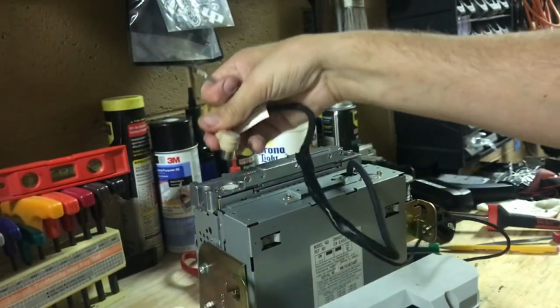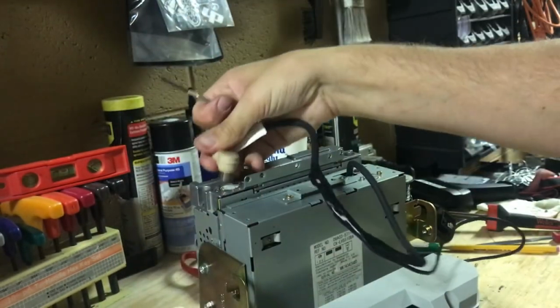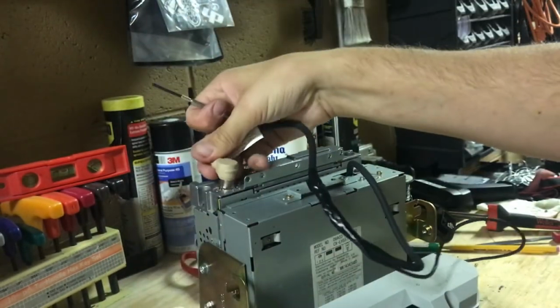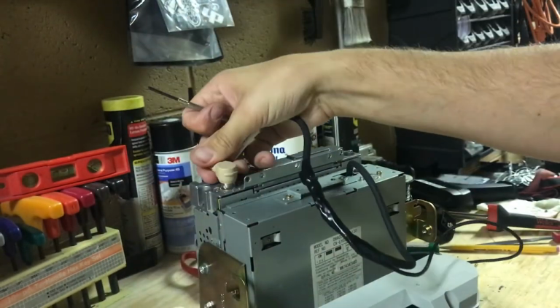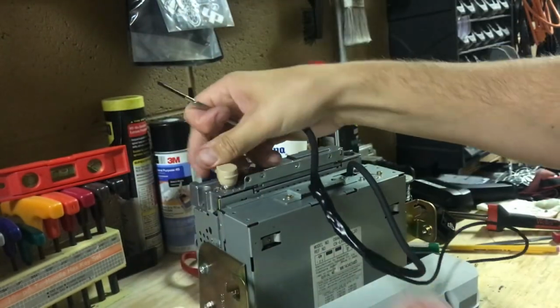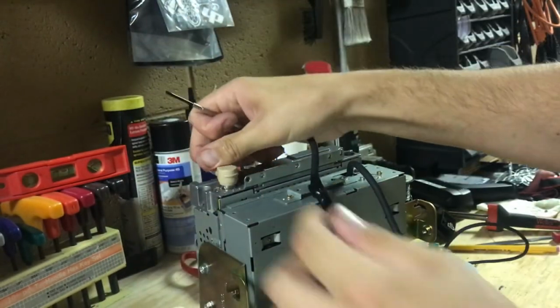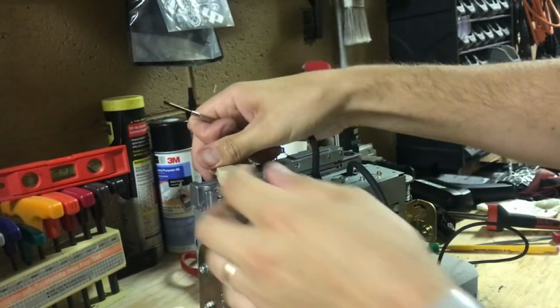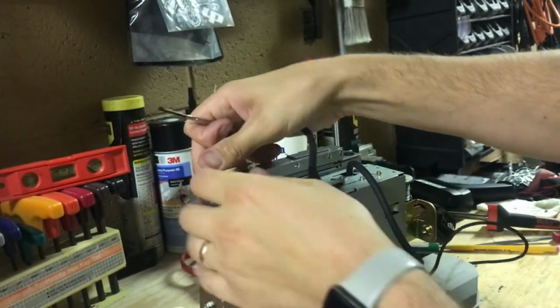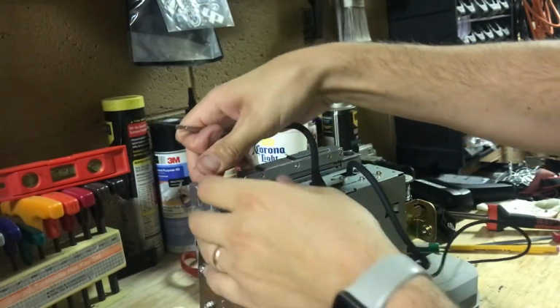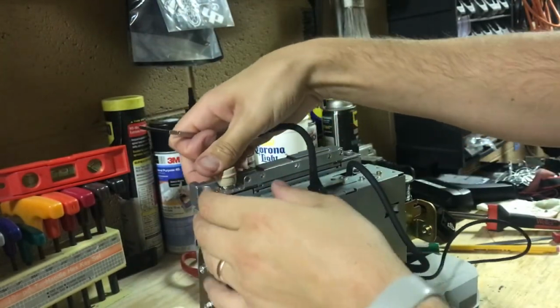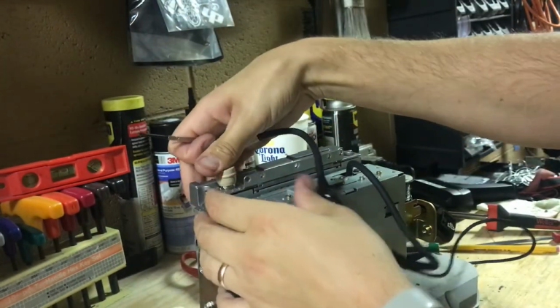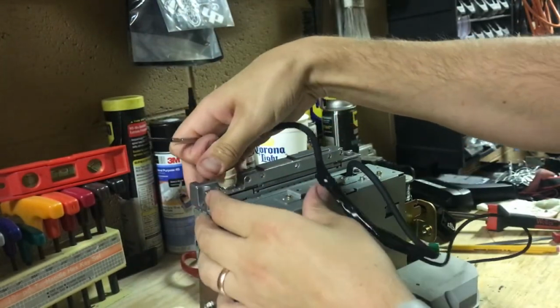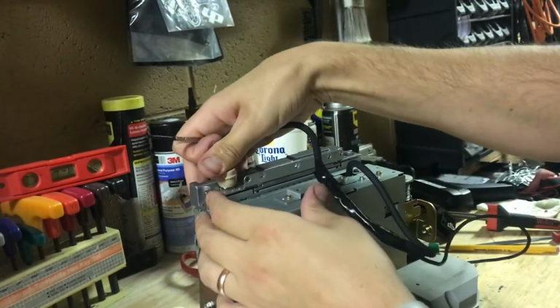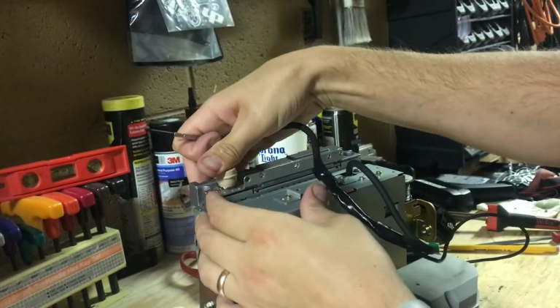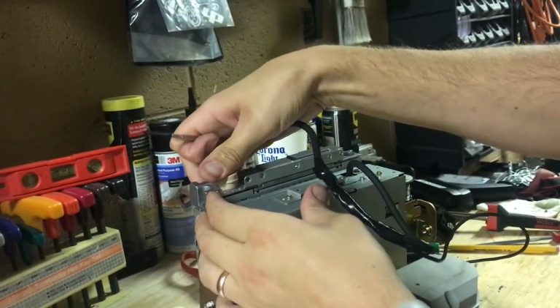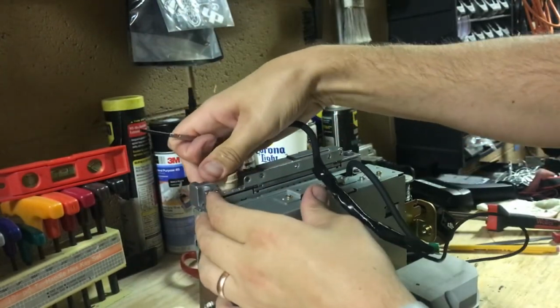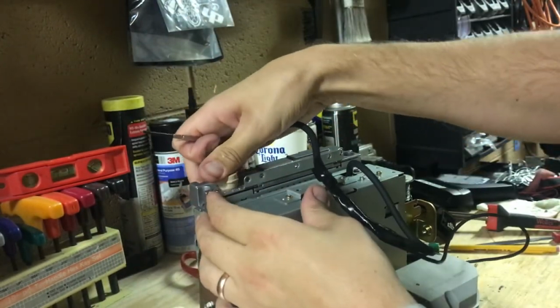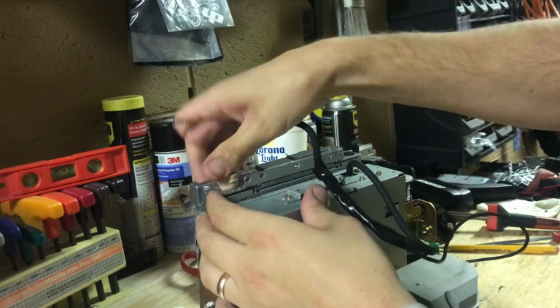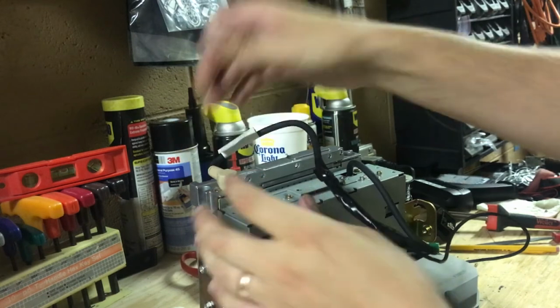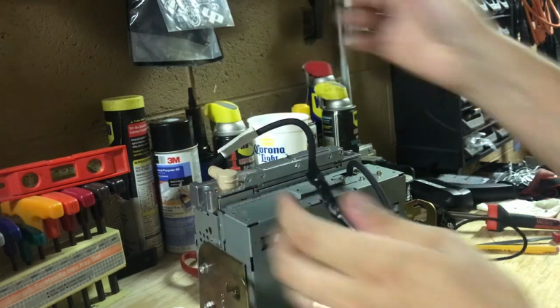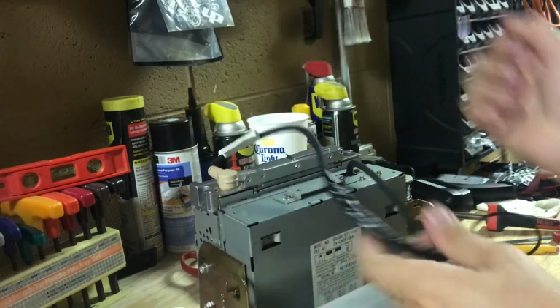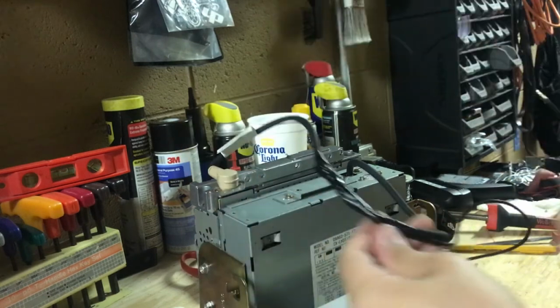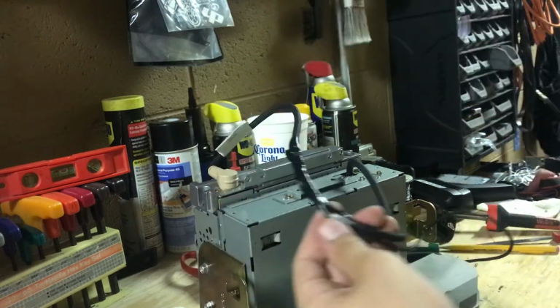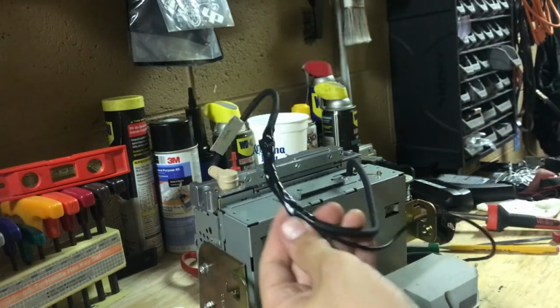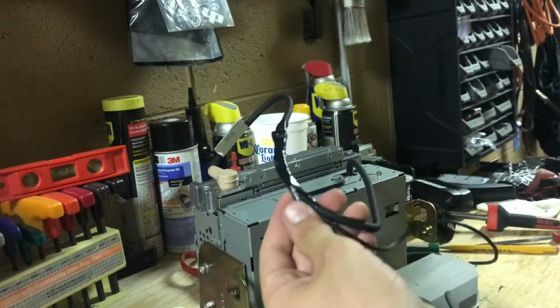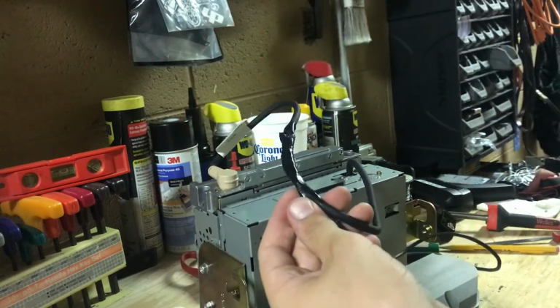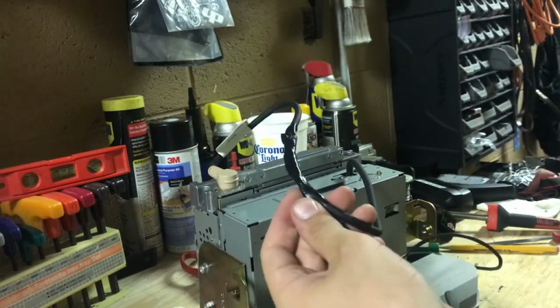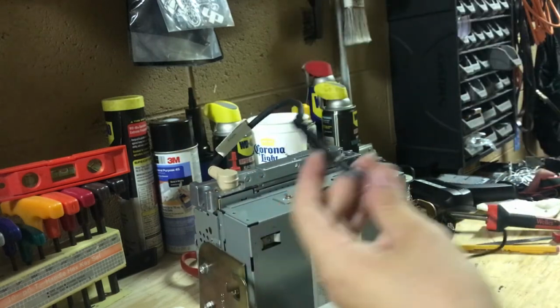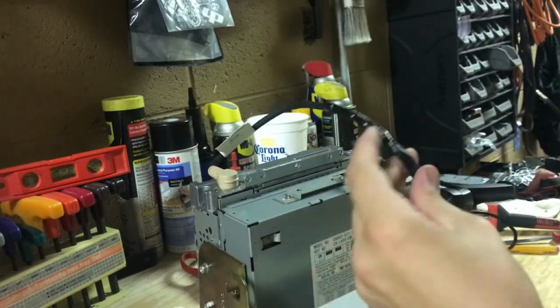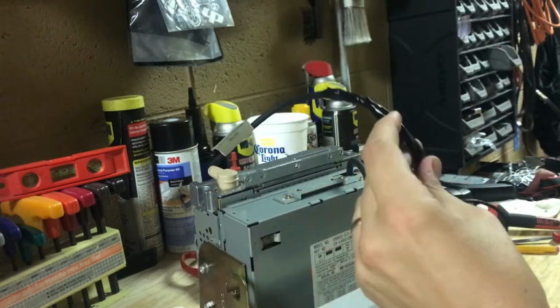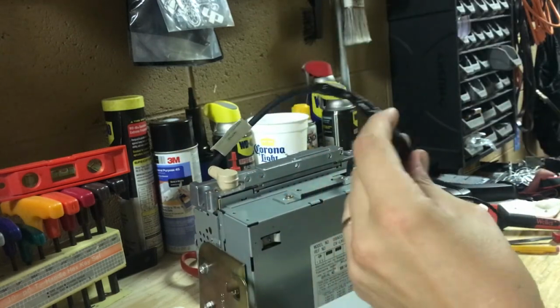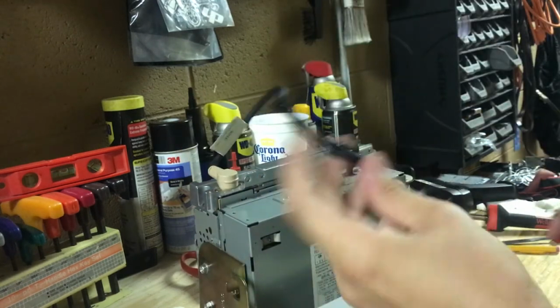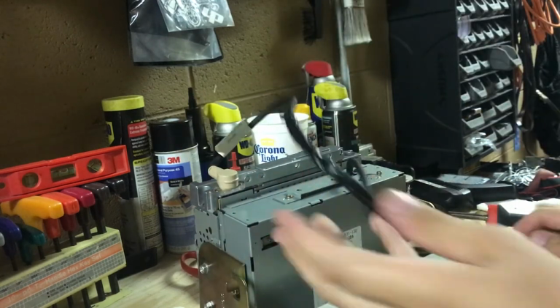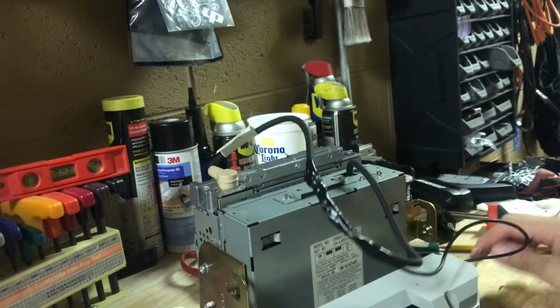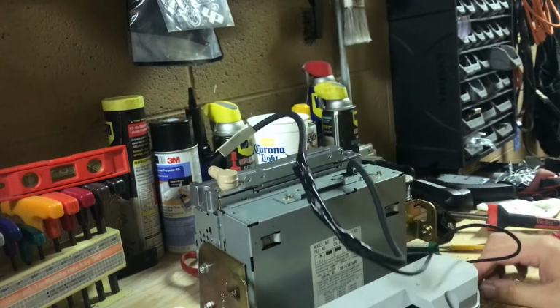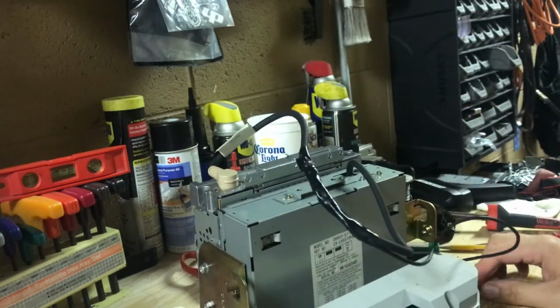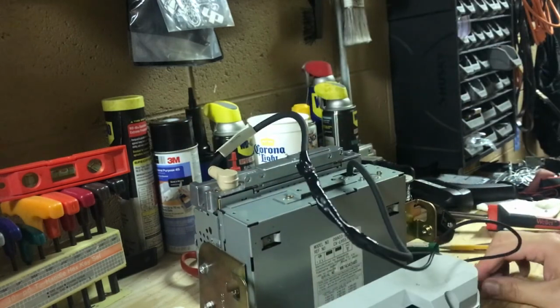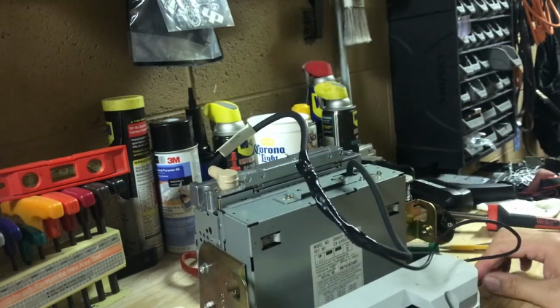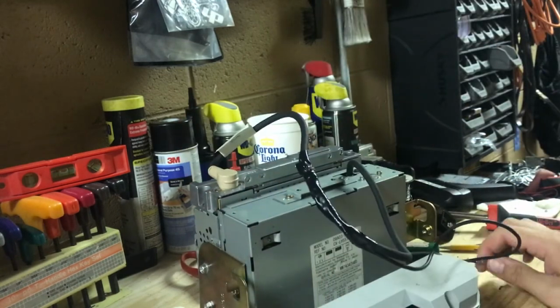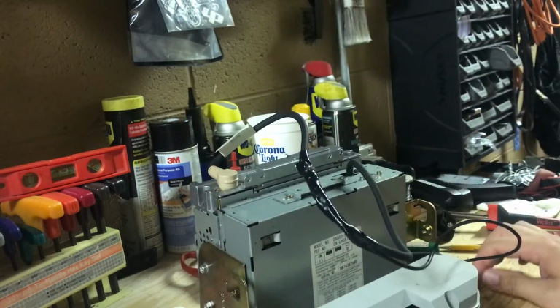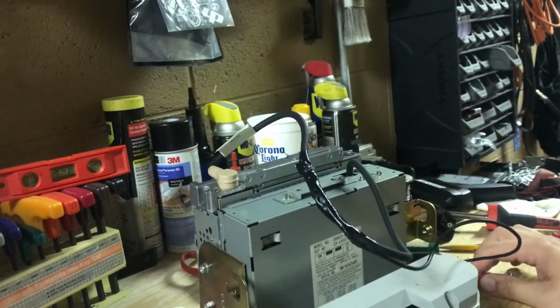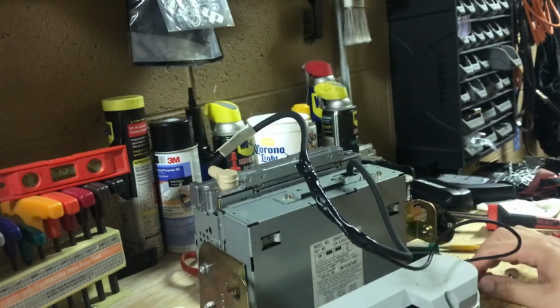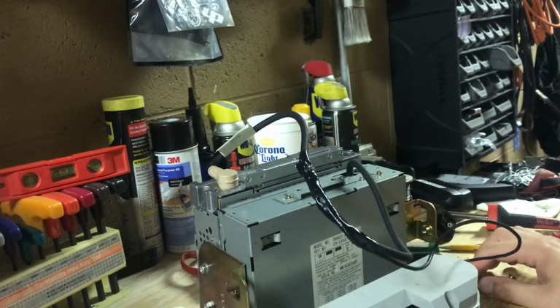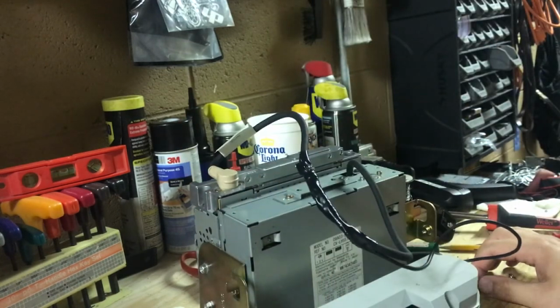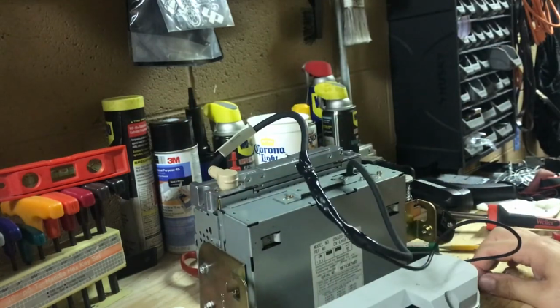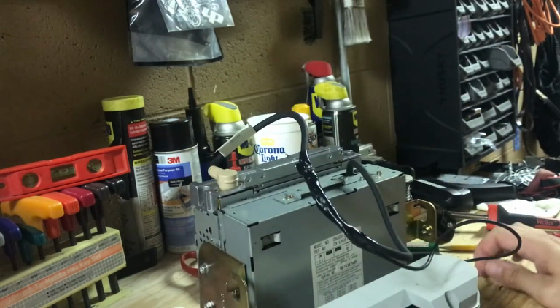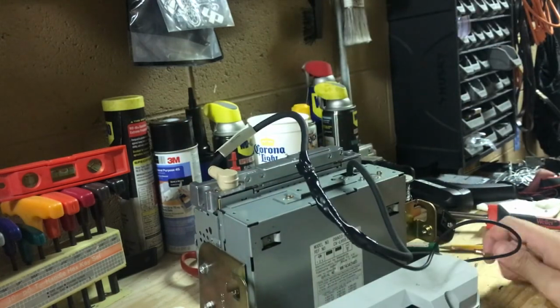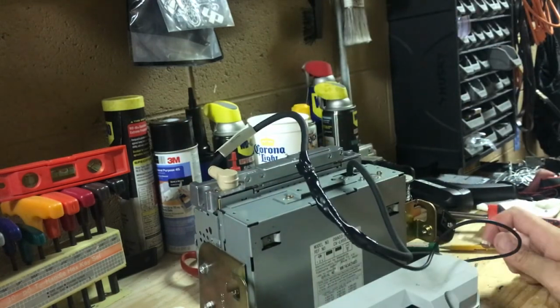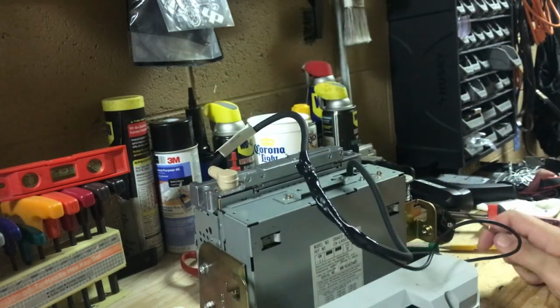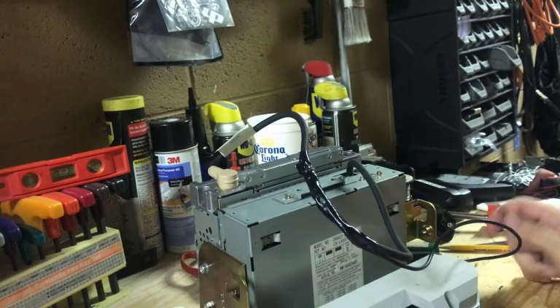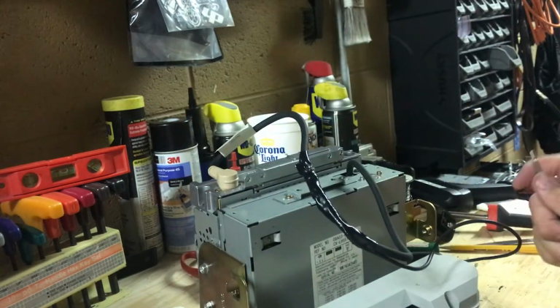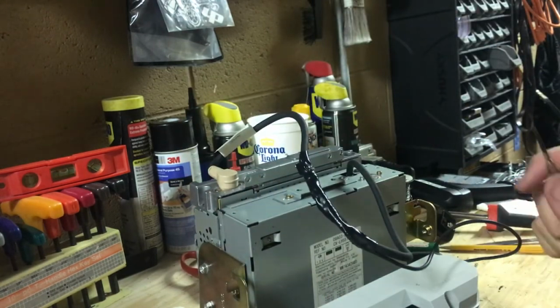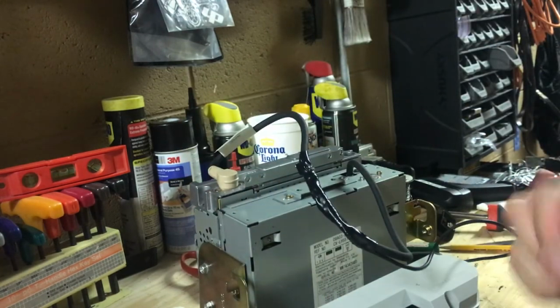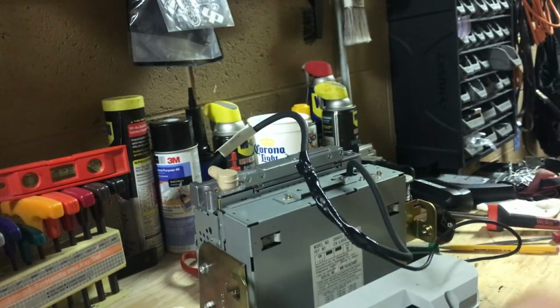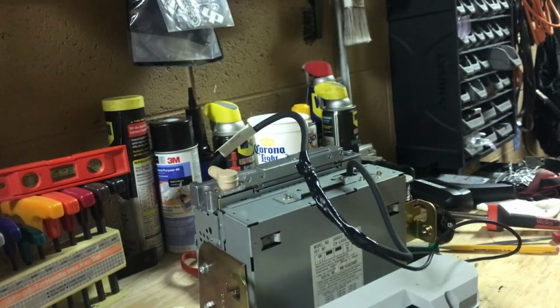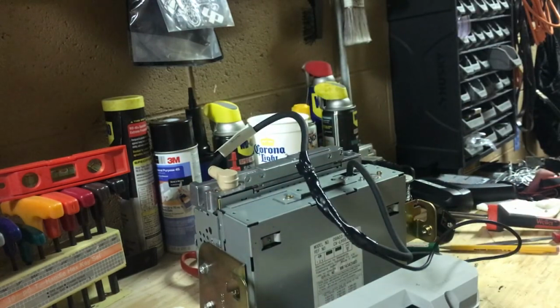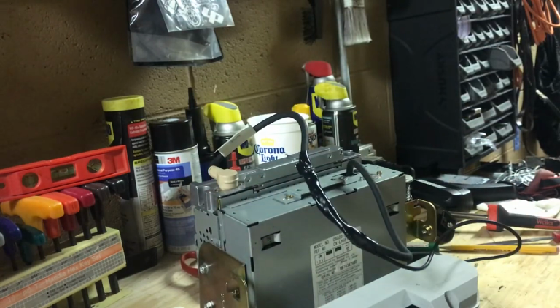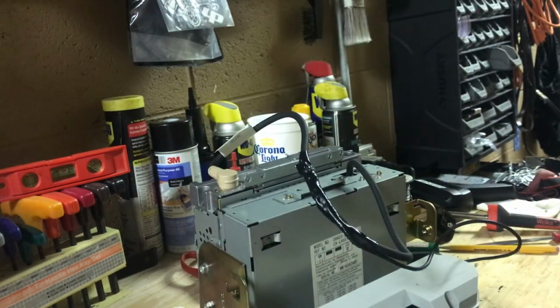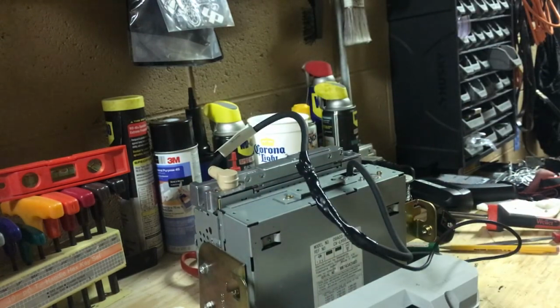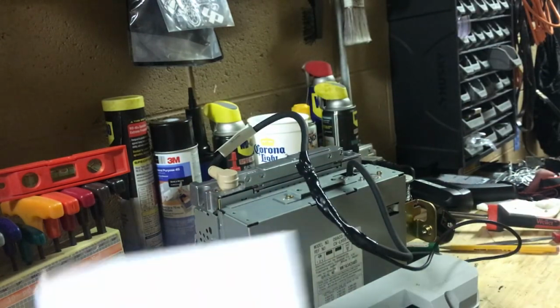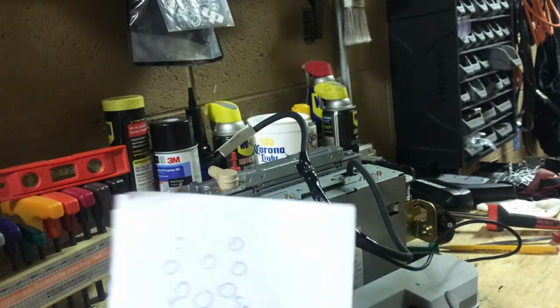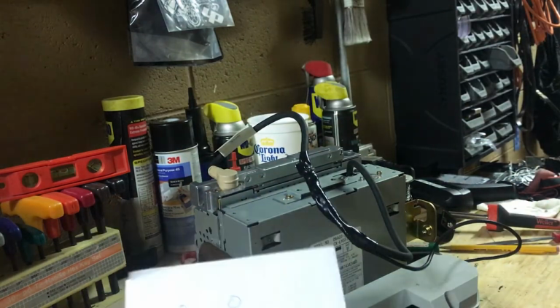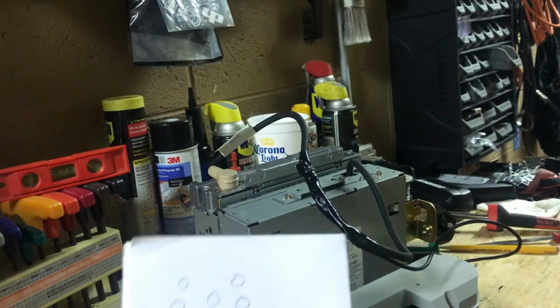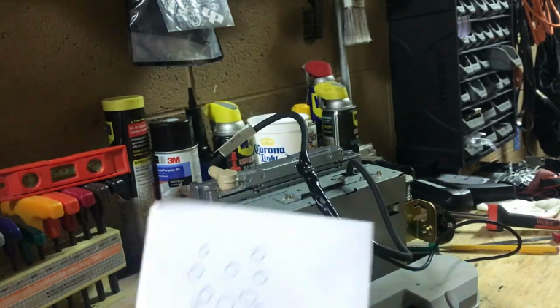After that, just plug it back in and go test it out. Hopefully this works for somebody.